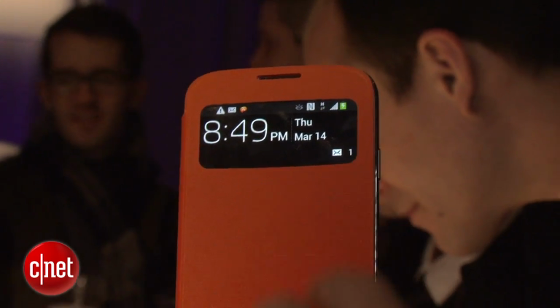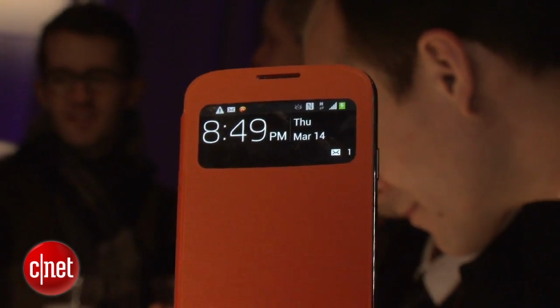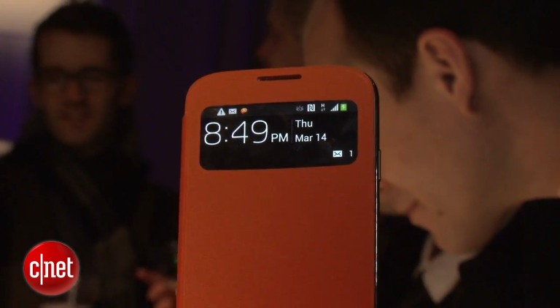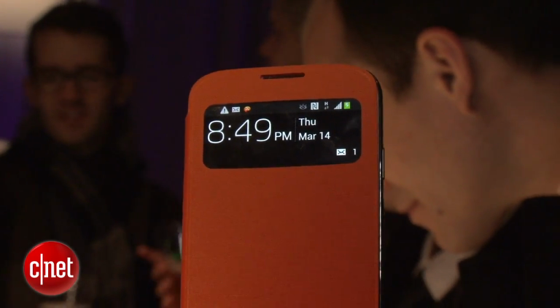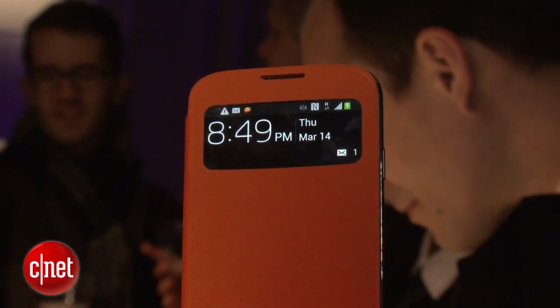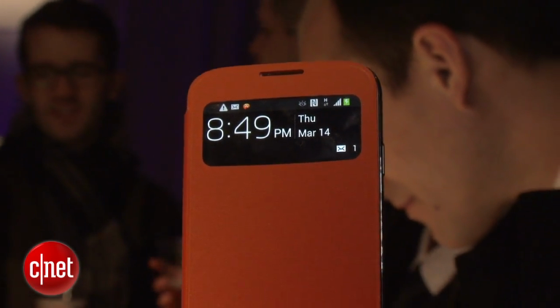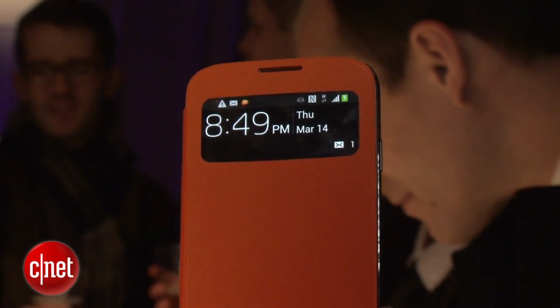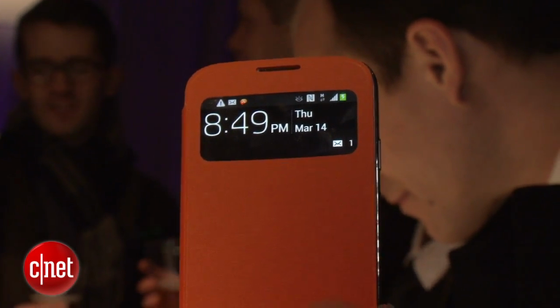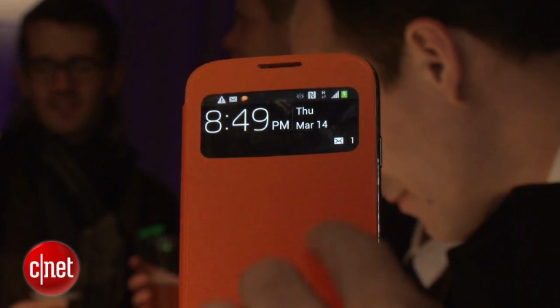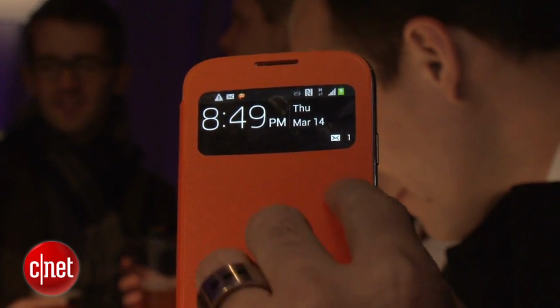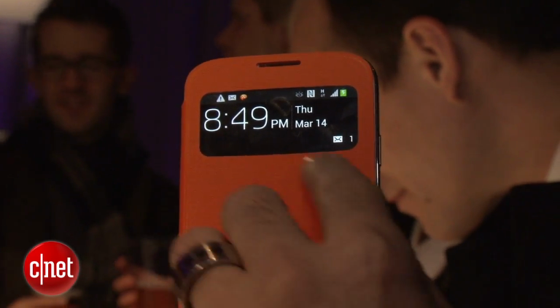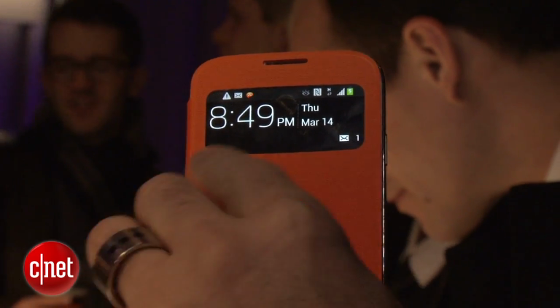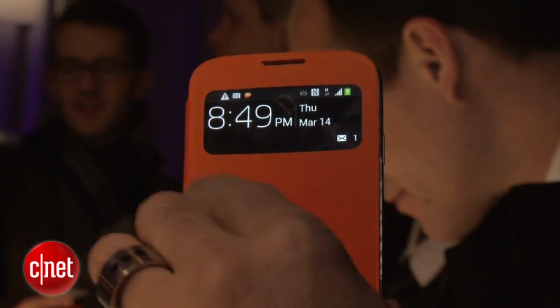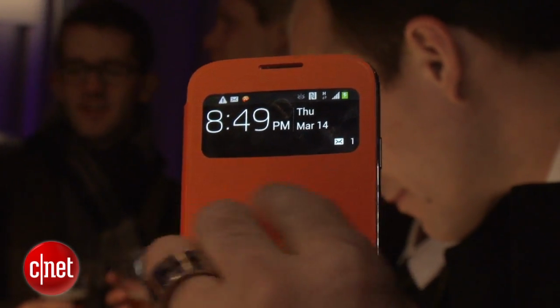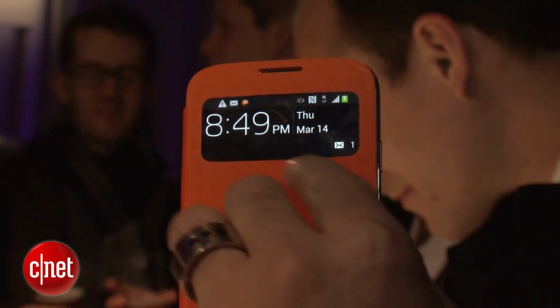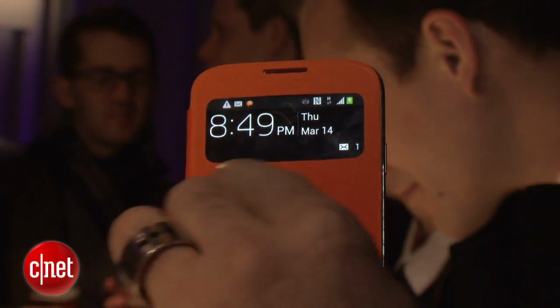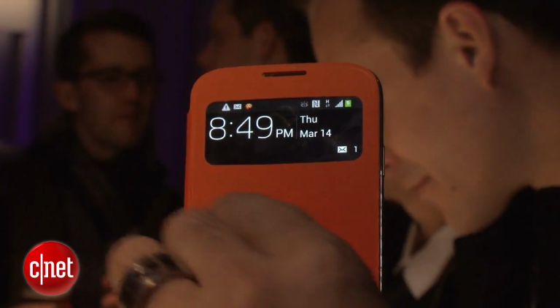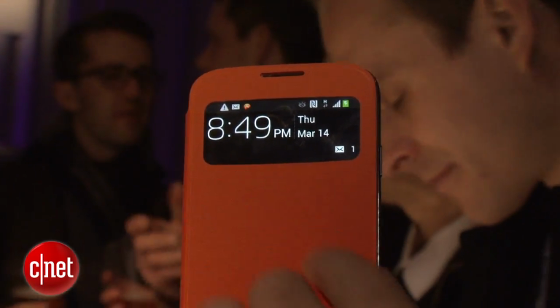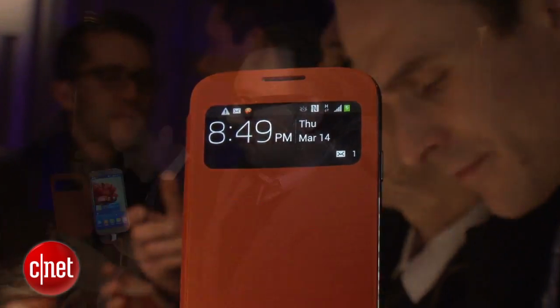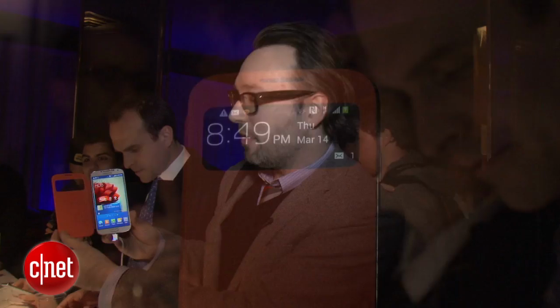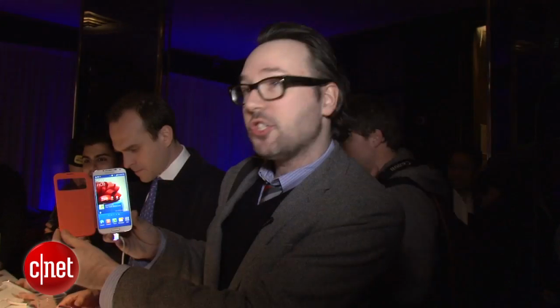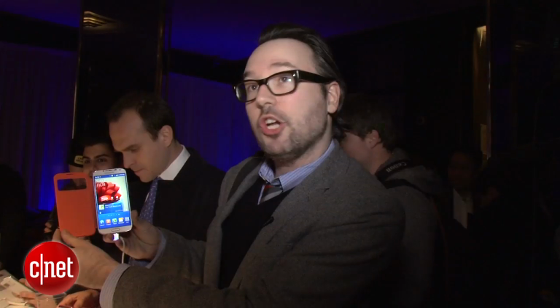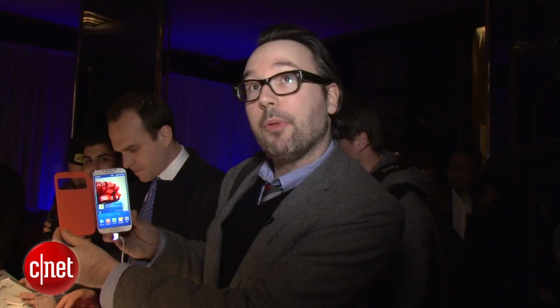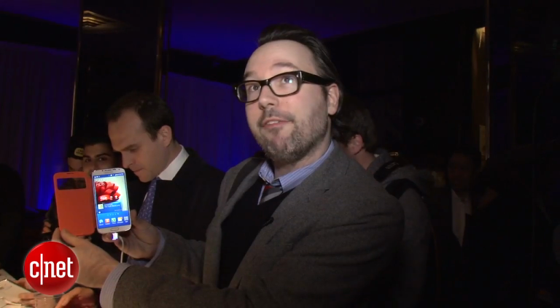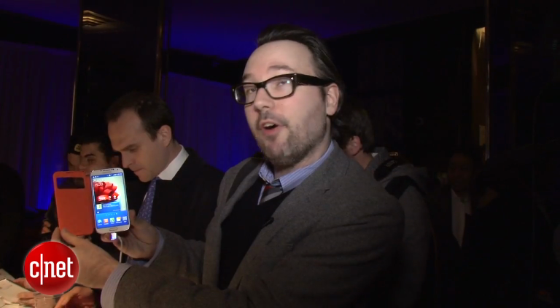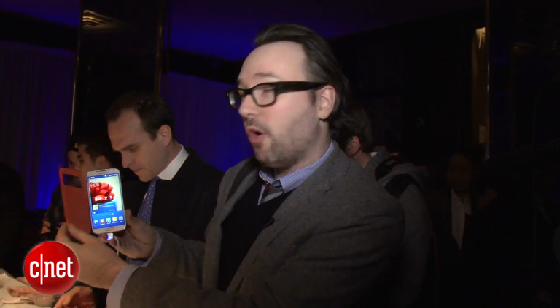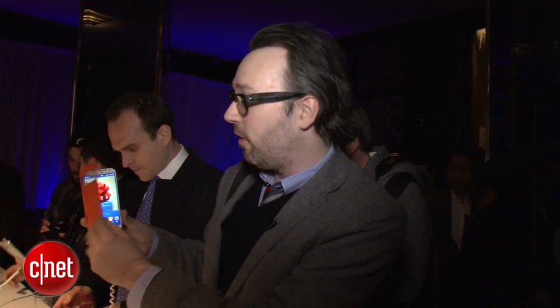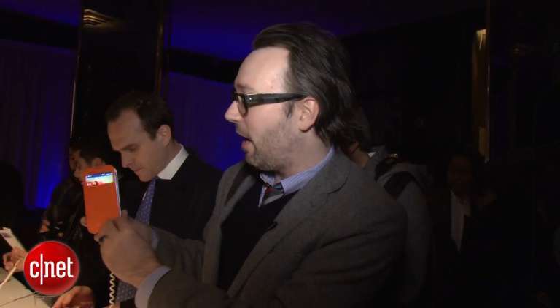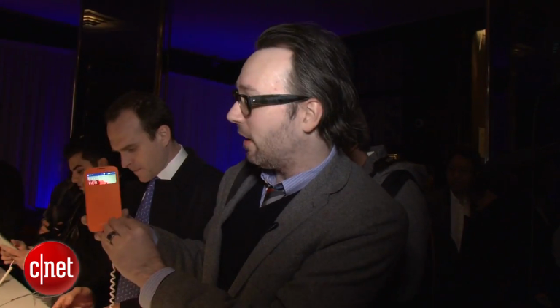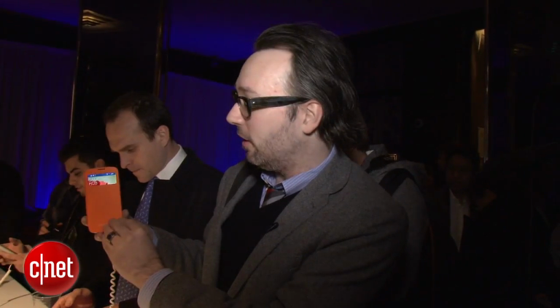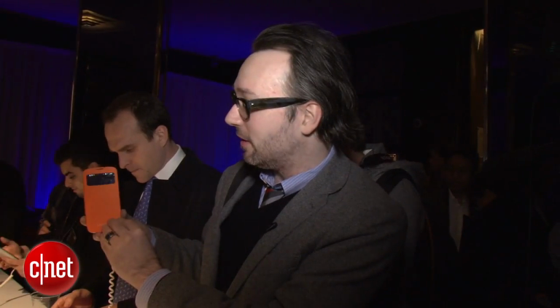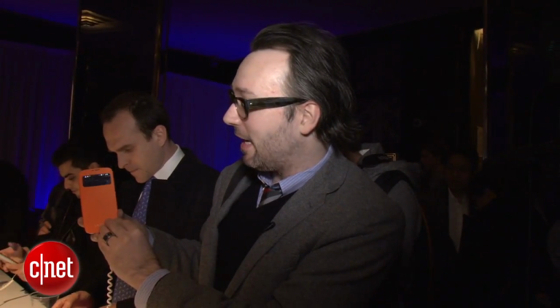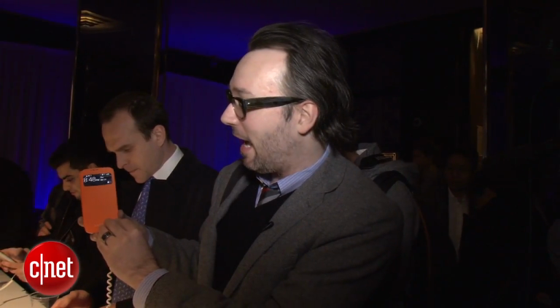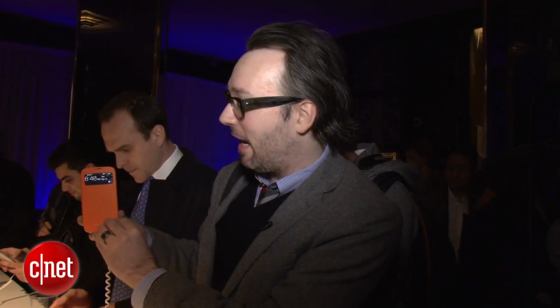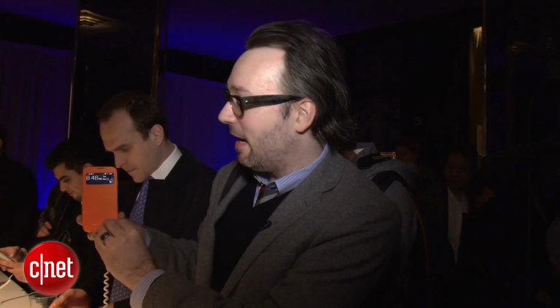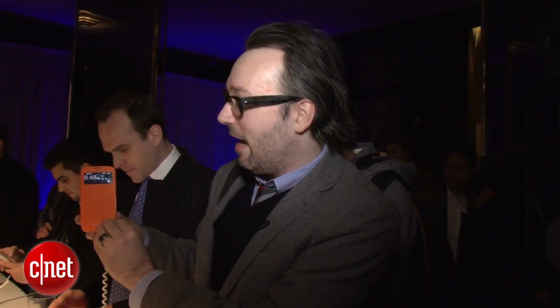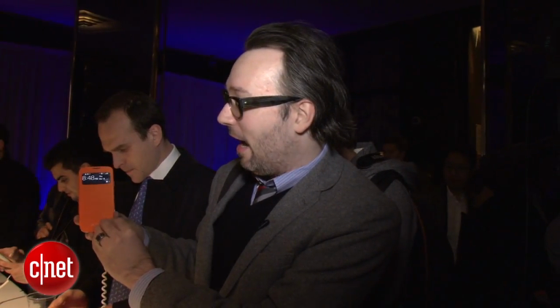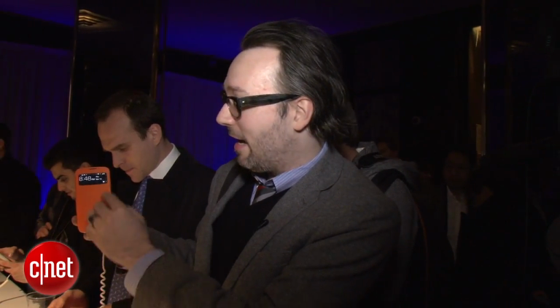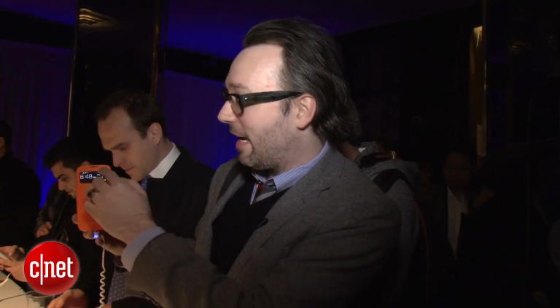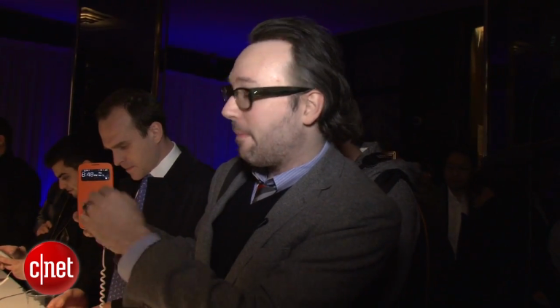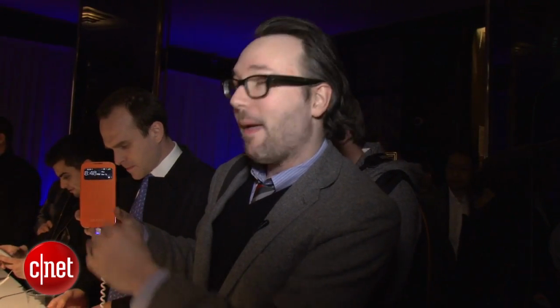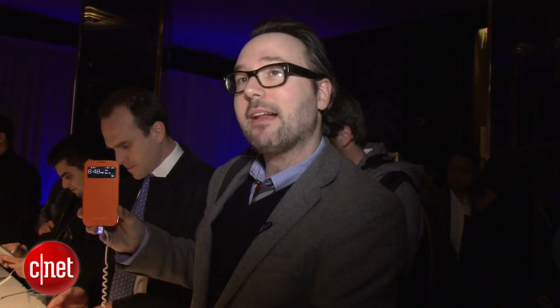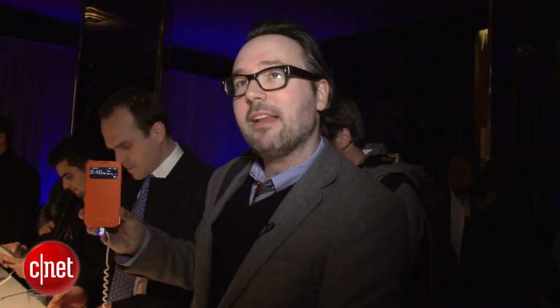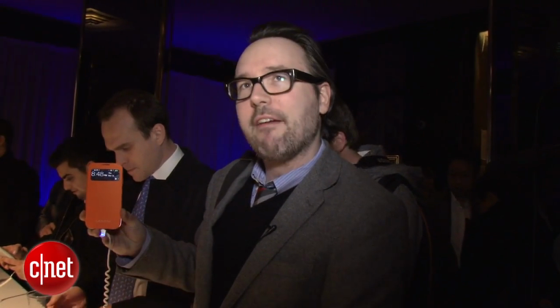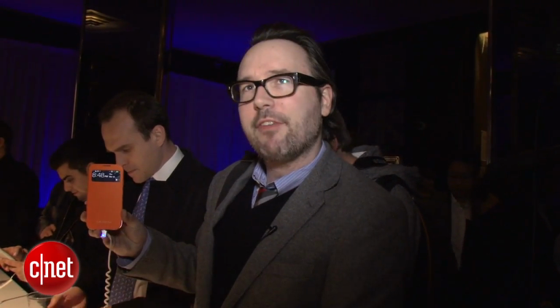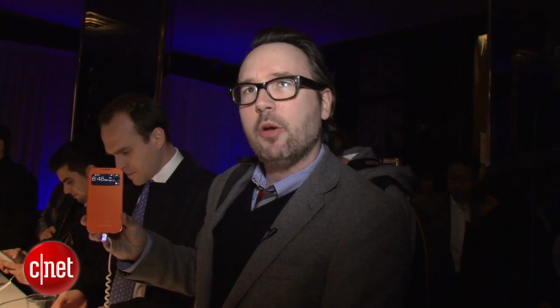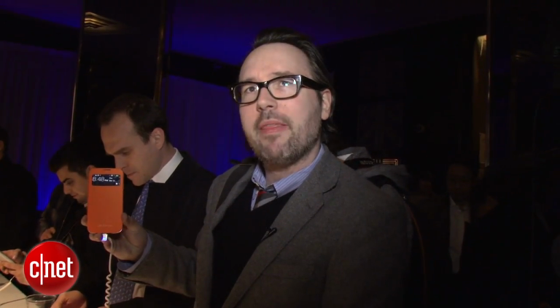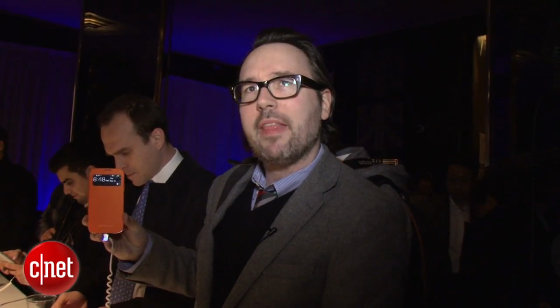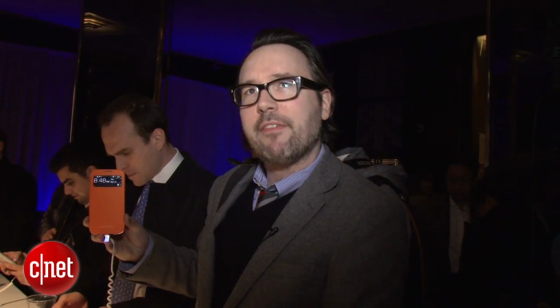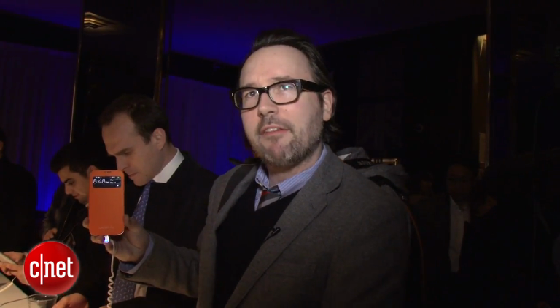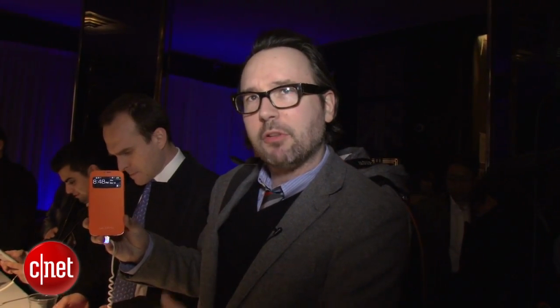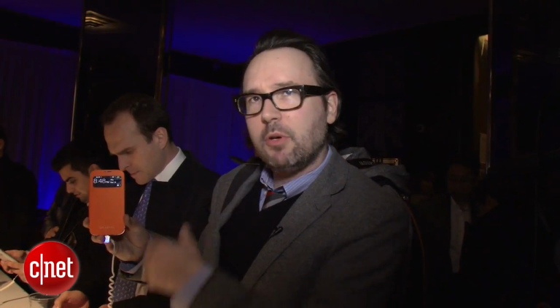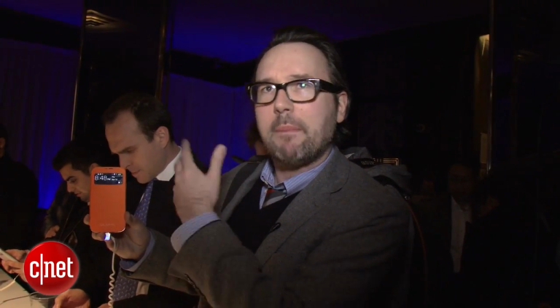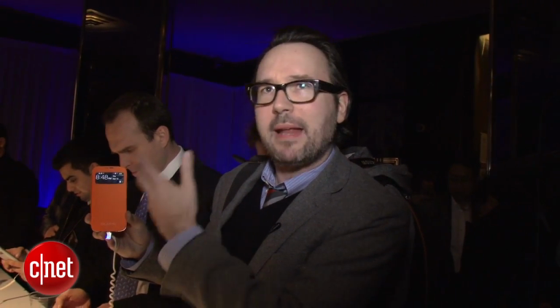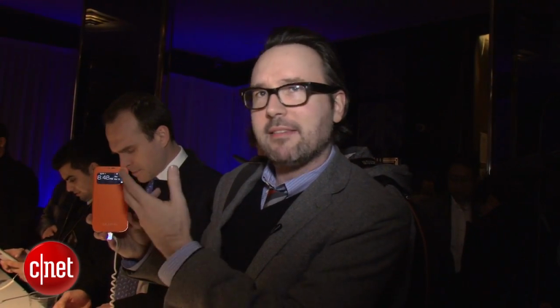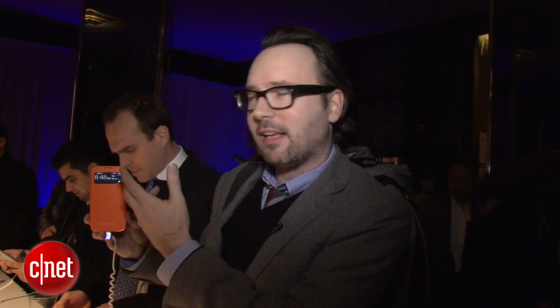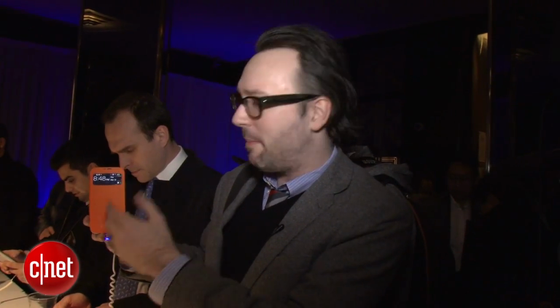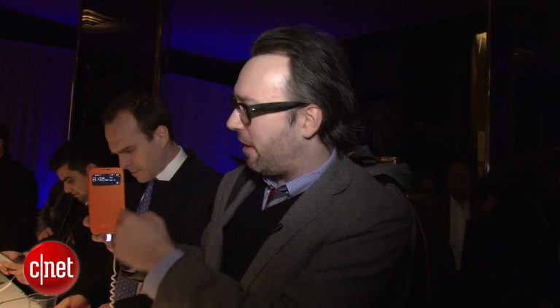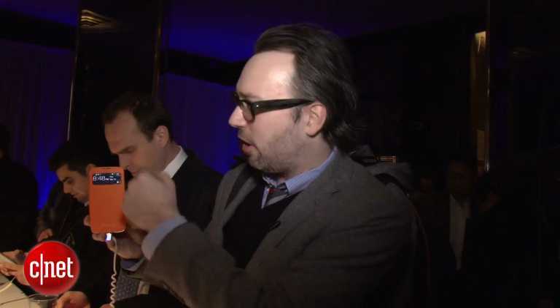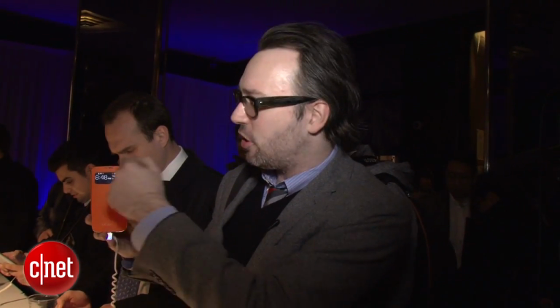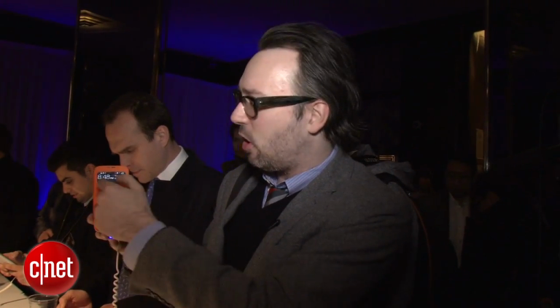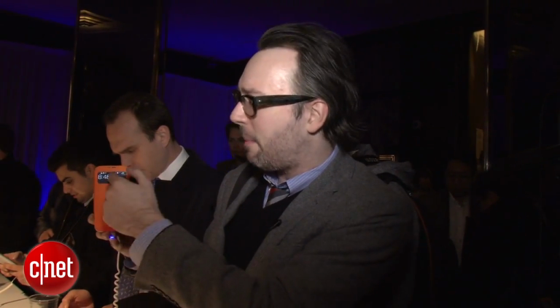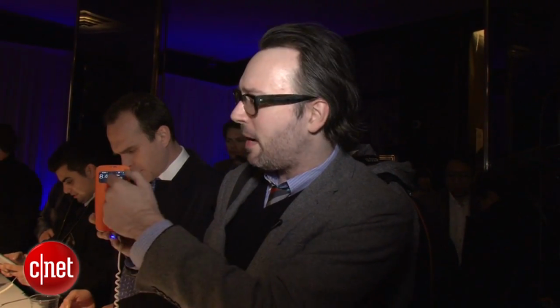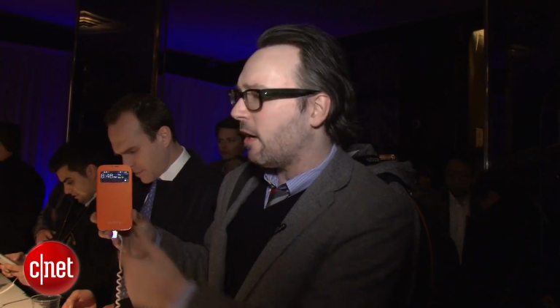It turns off after a little while, and you can always just open the phone and close it again to get back to that view. And then if you have some new updates that come in, they're going to show up here.